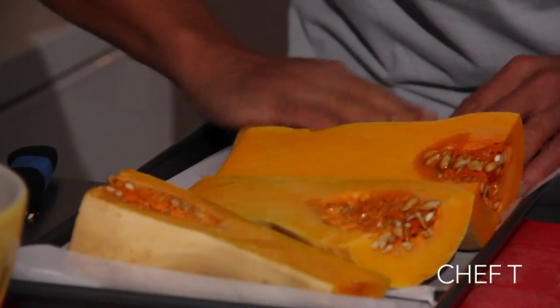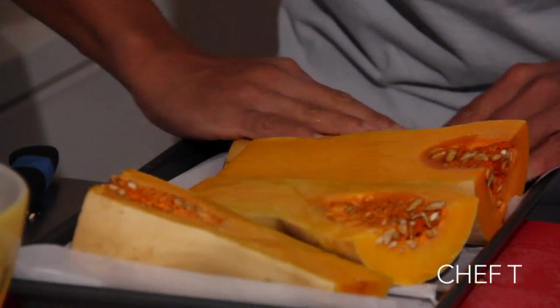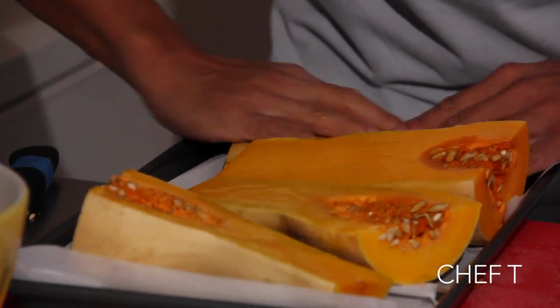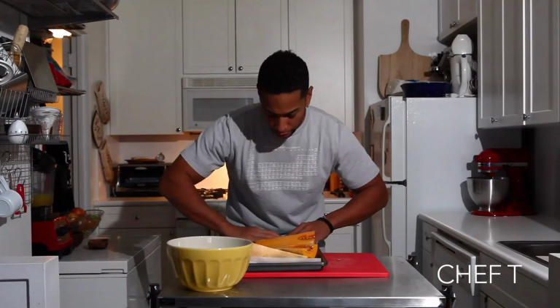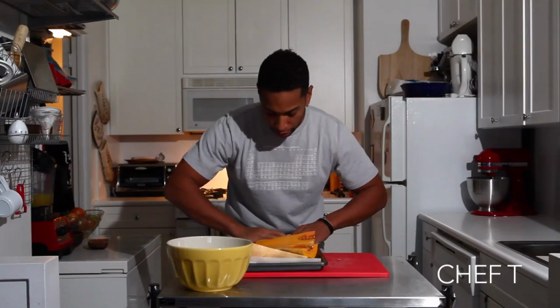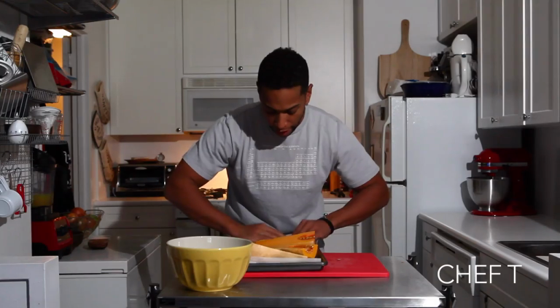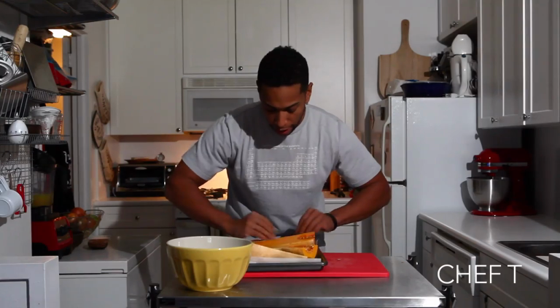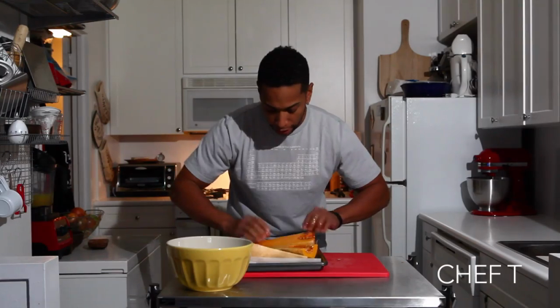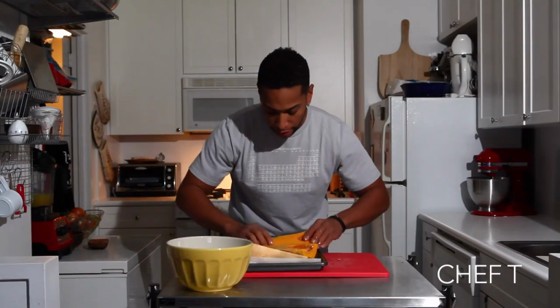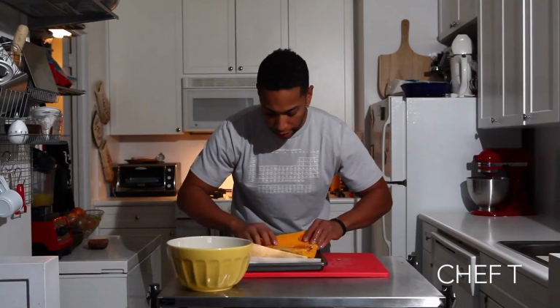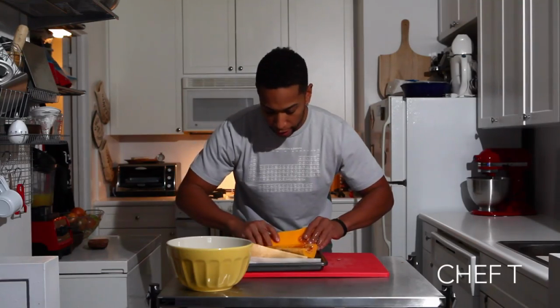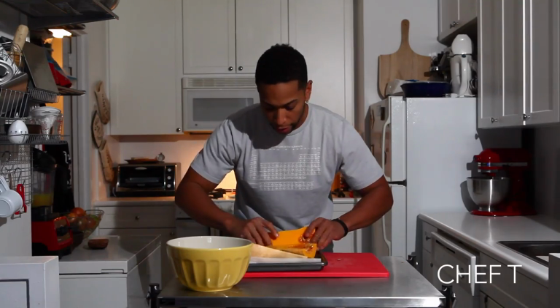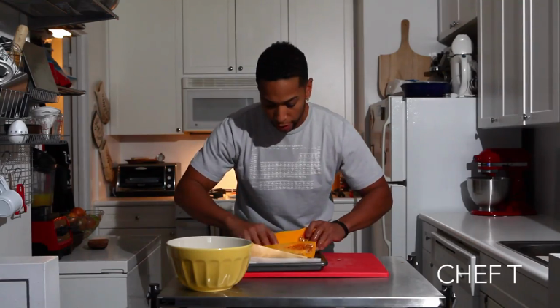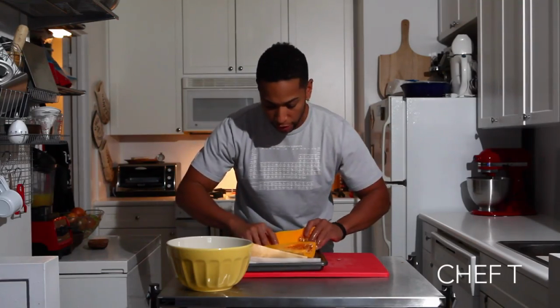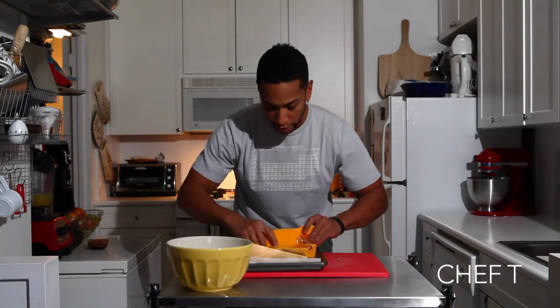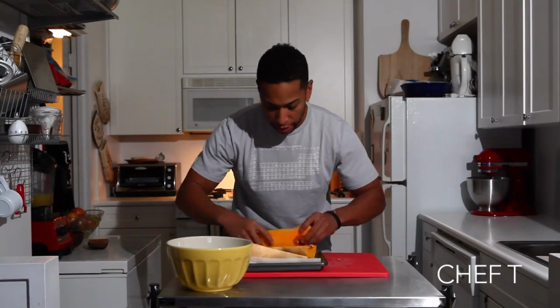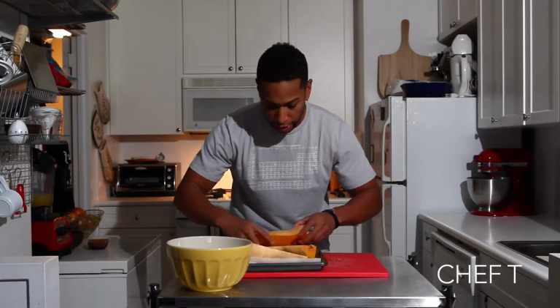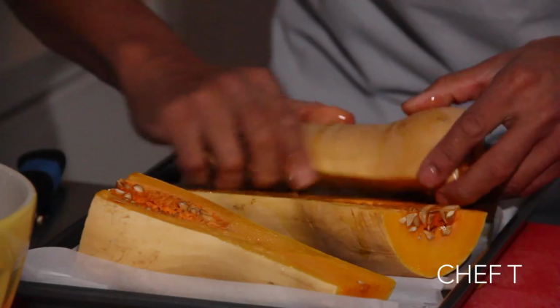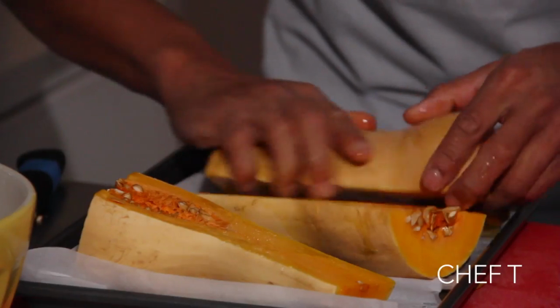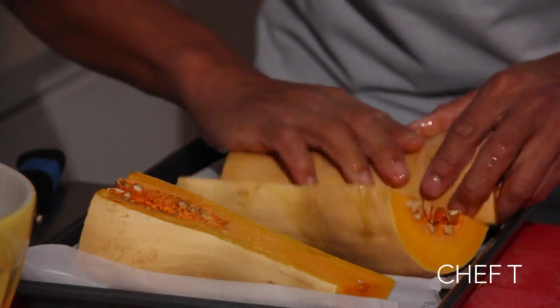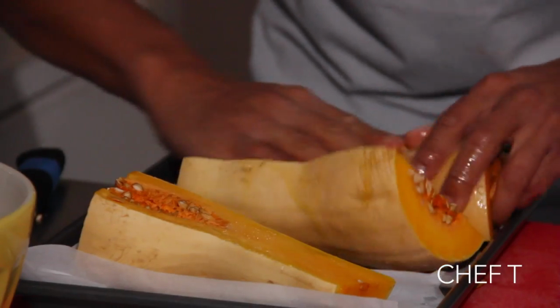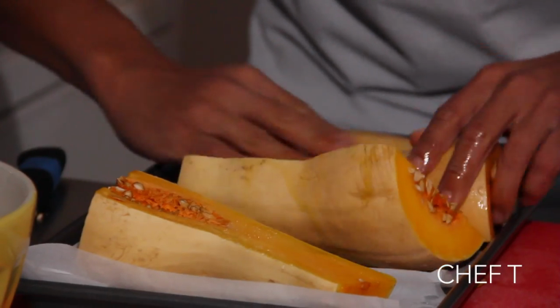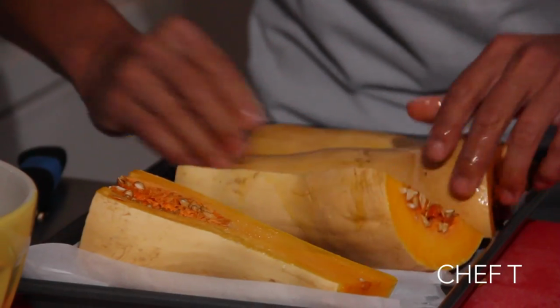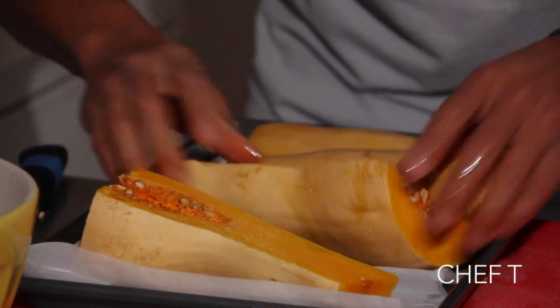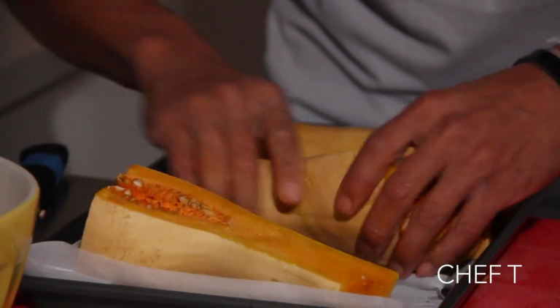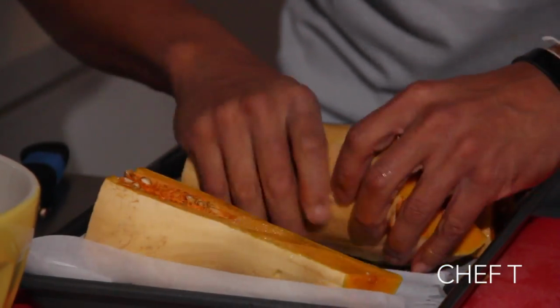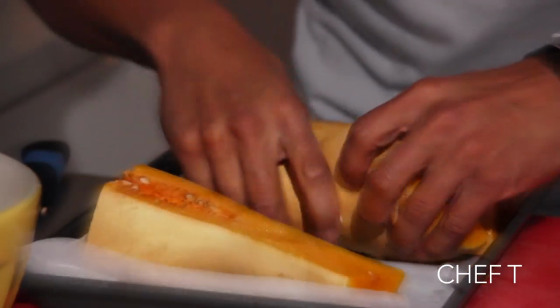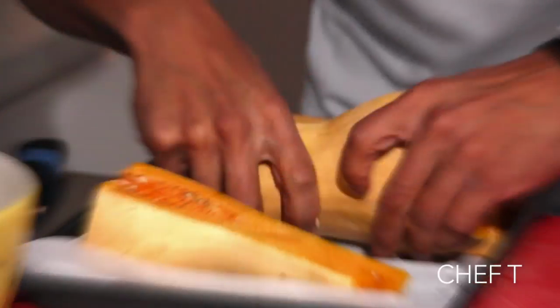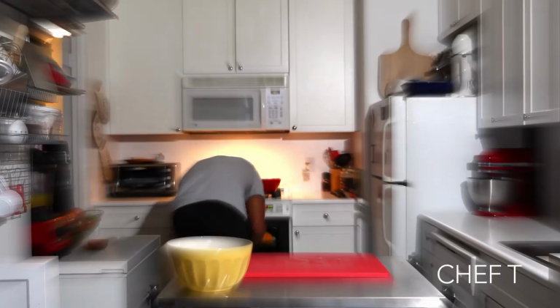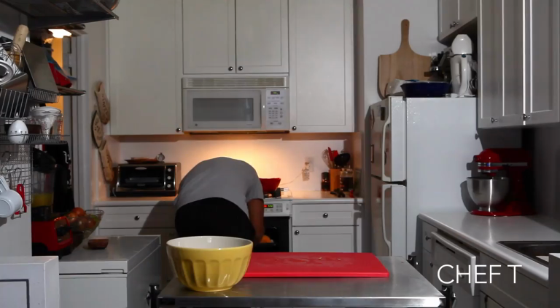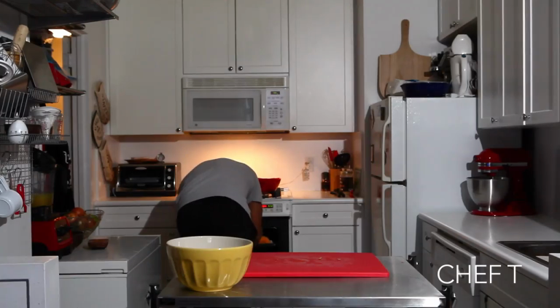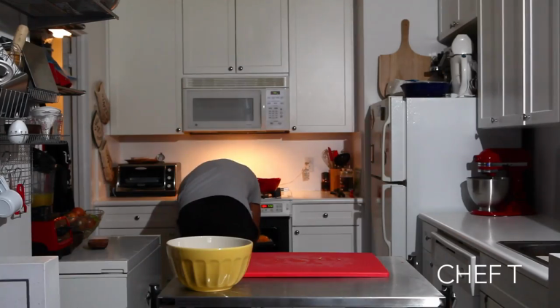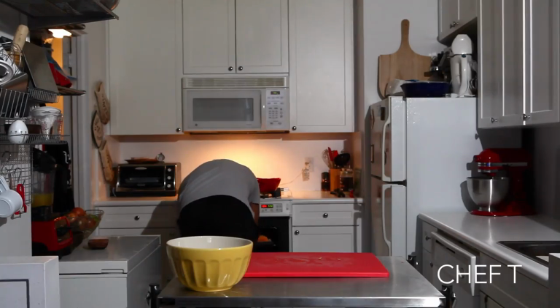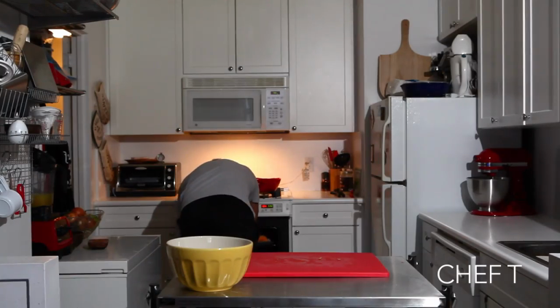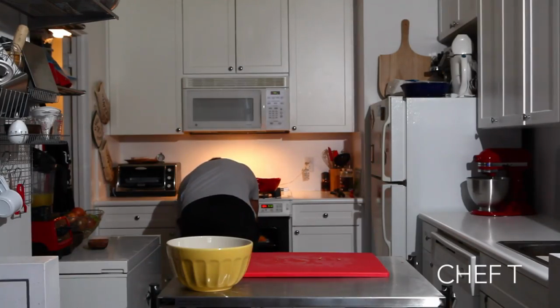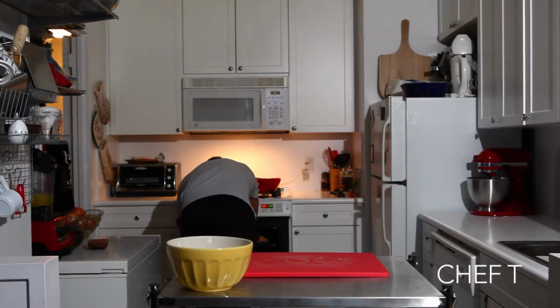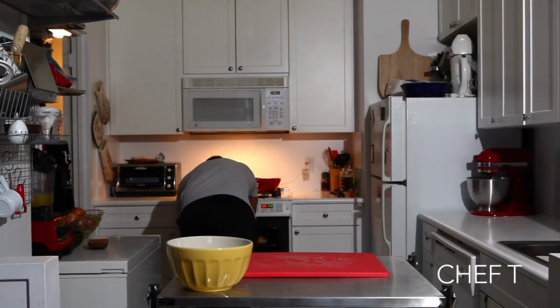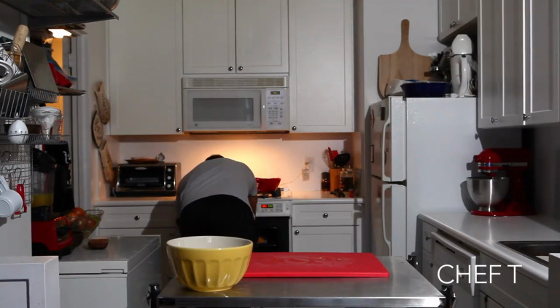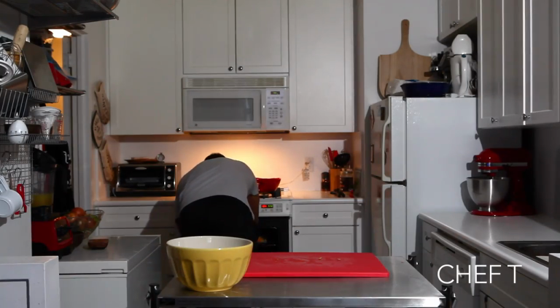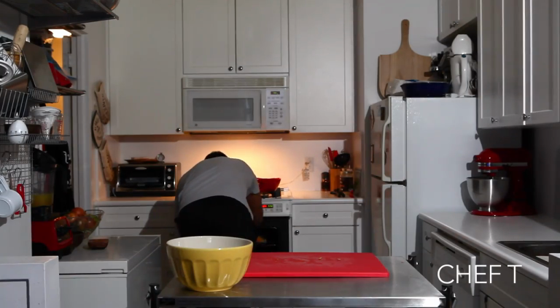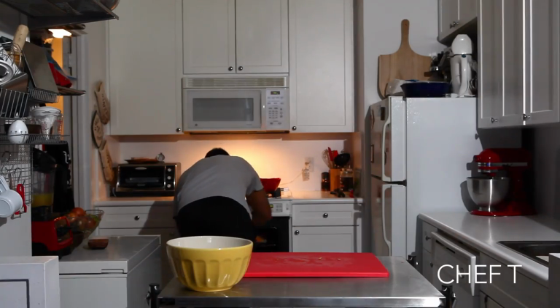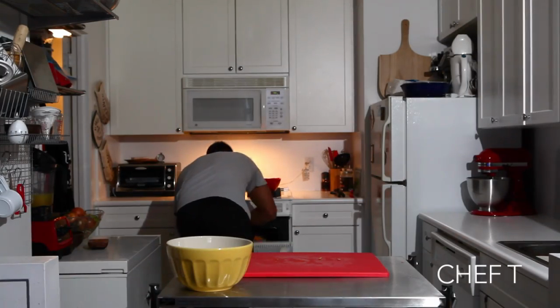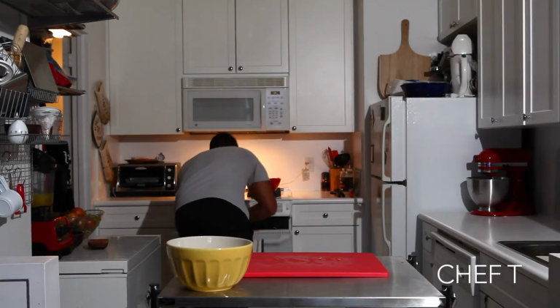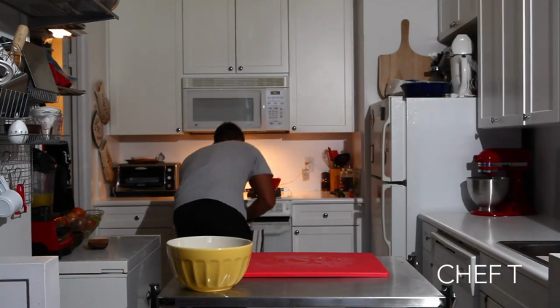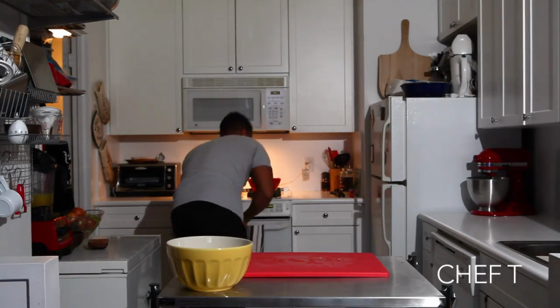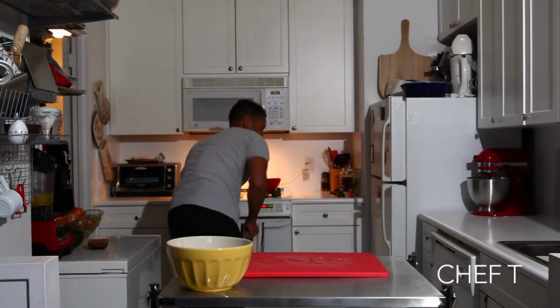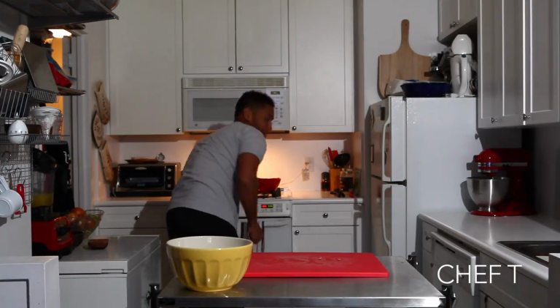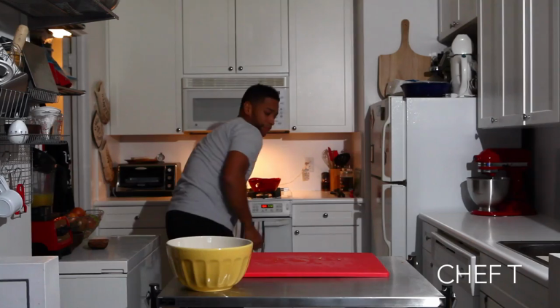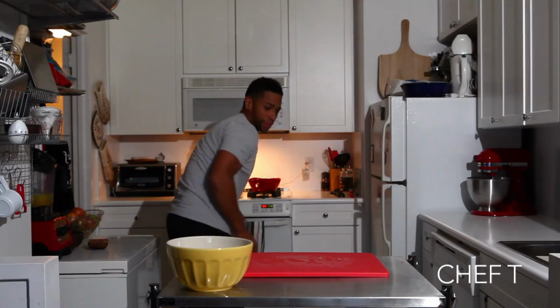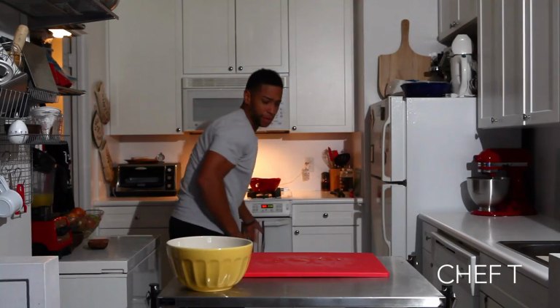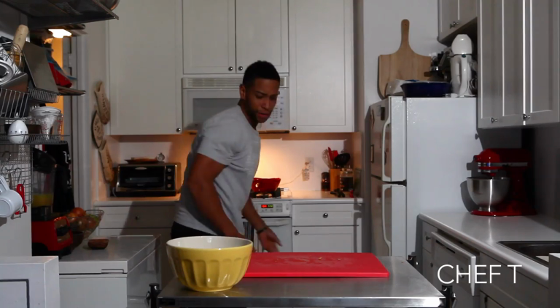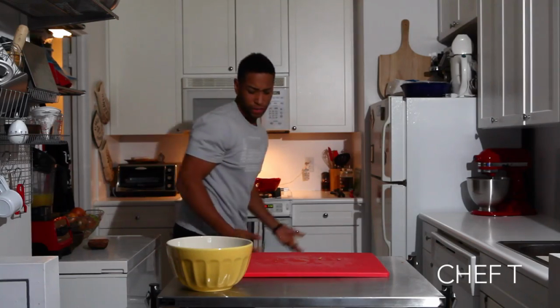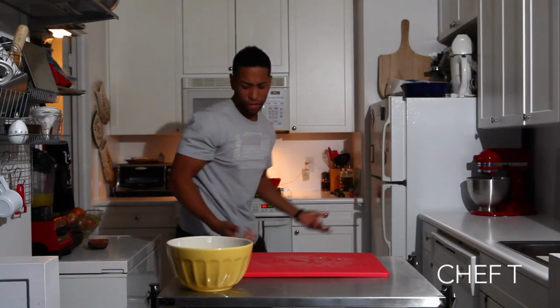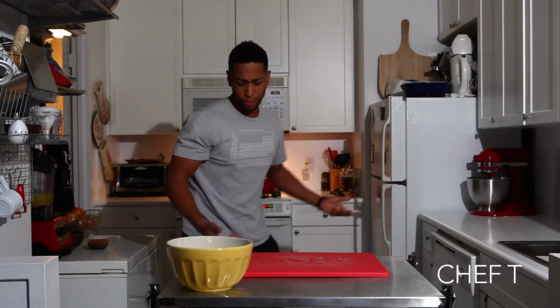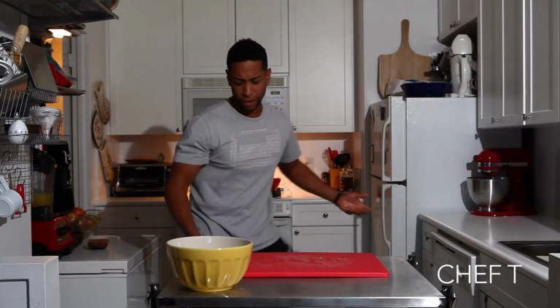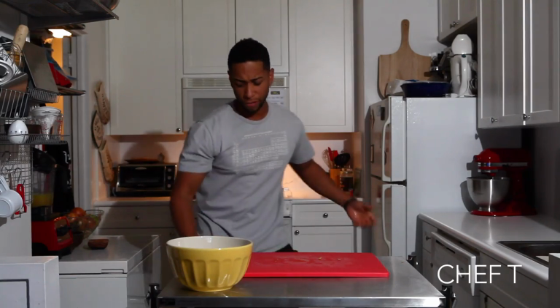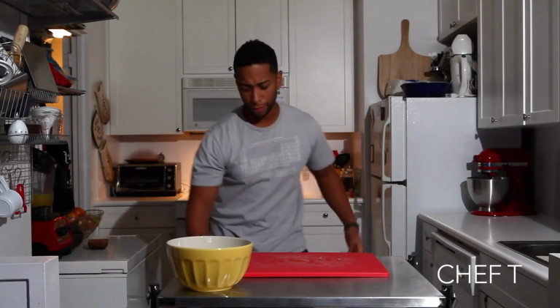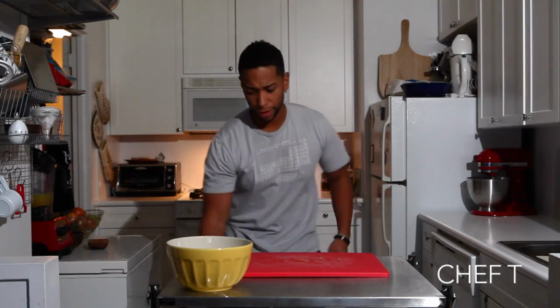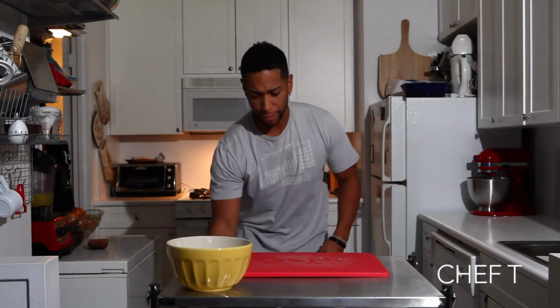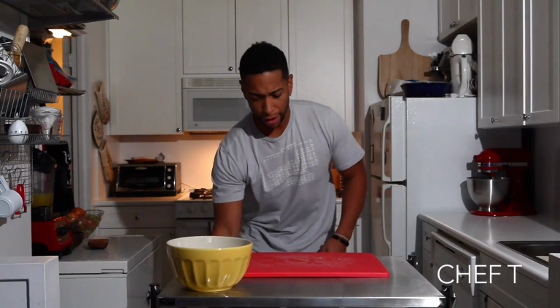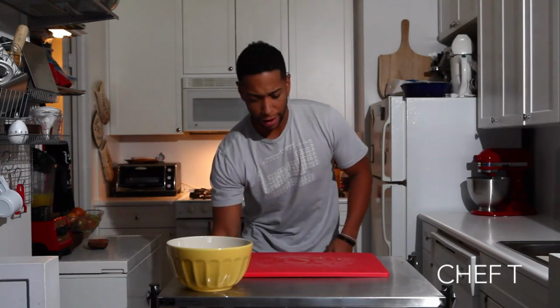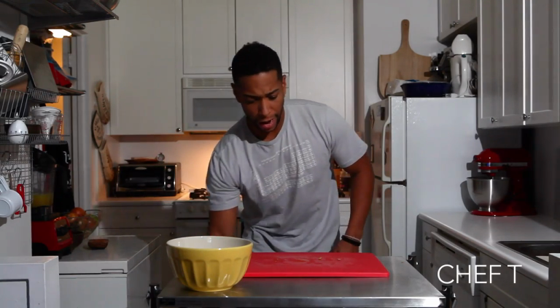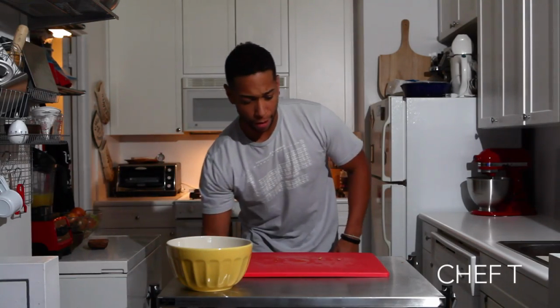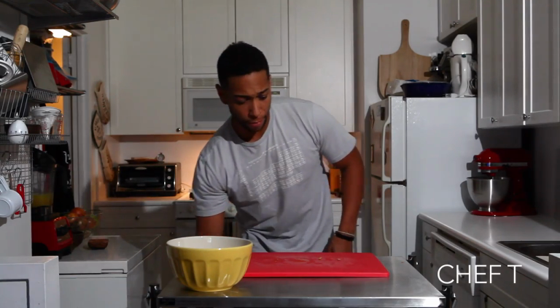Take your hands and massage these babies. Get it on the outside, get it on the skin there. Now you're going to set your oven for 350 degrees. It's going to be roughly about an hour.